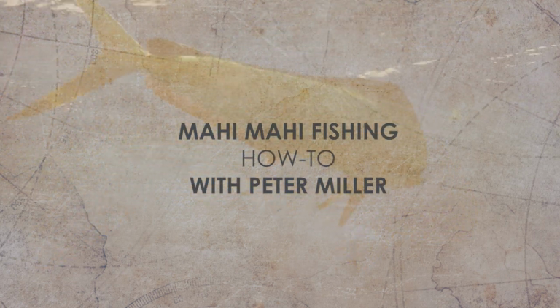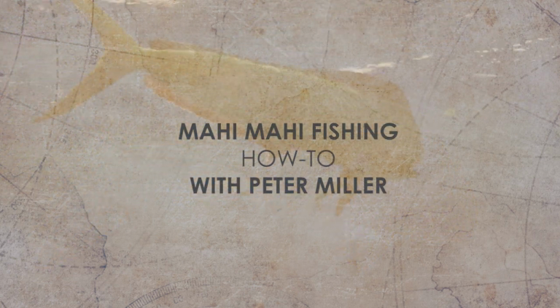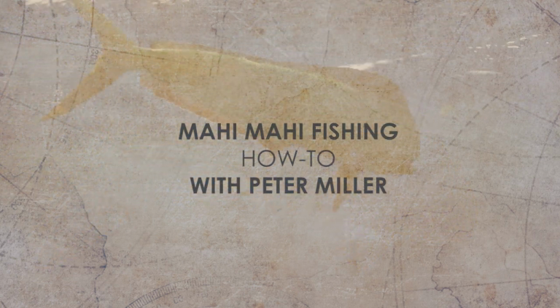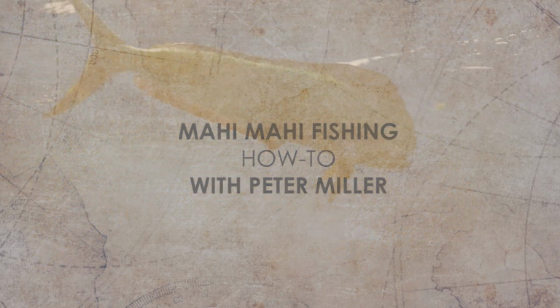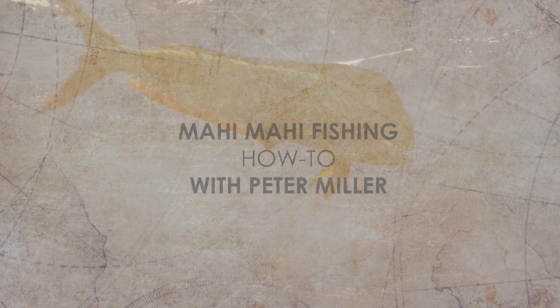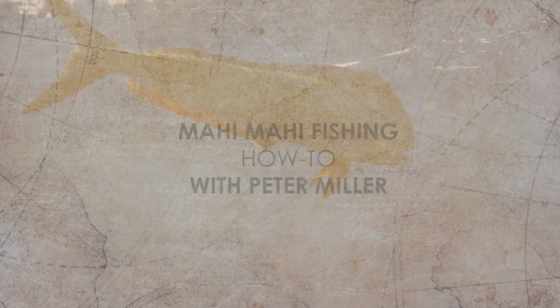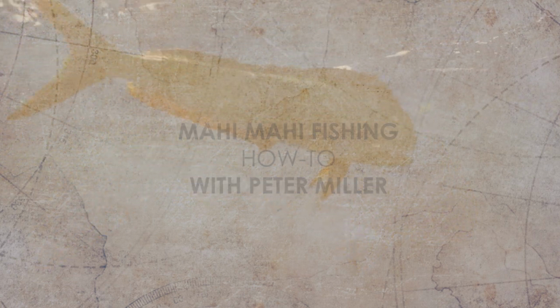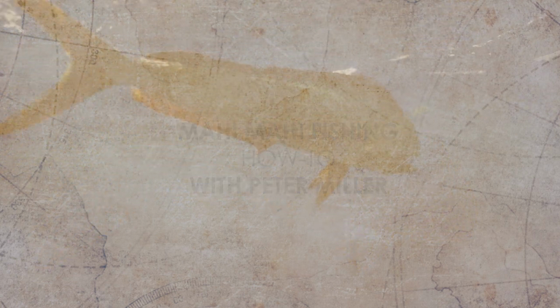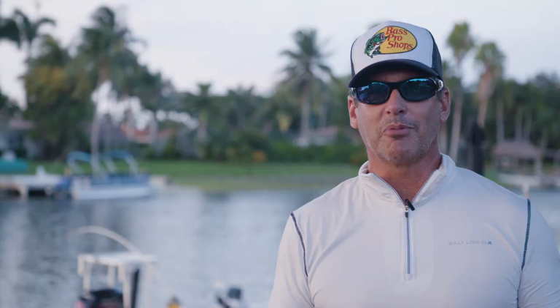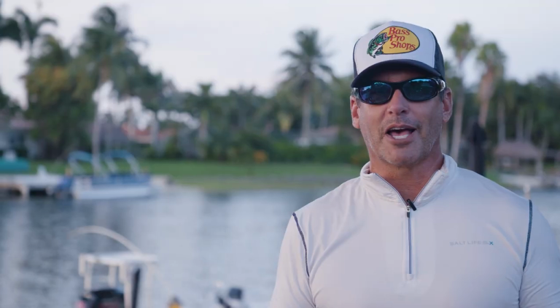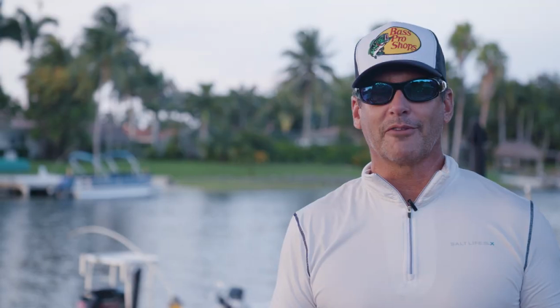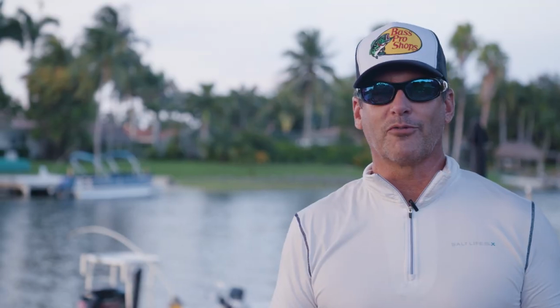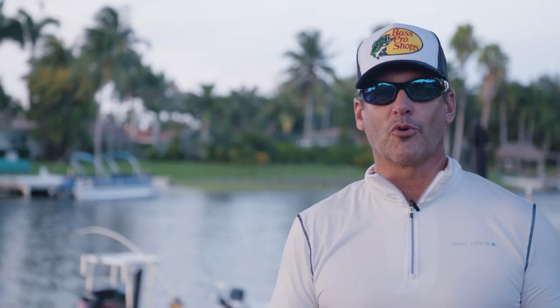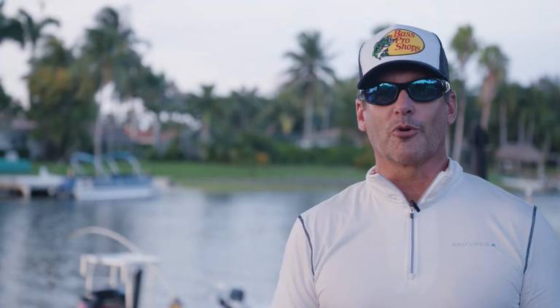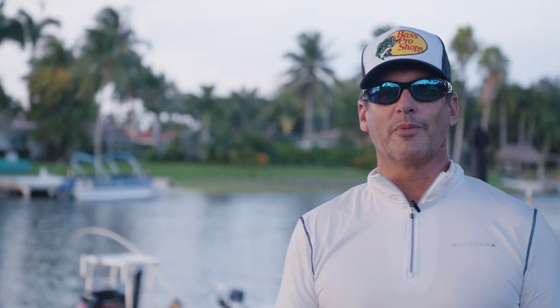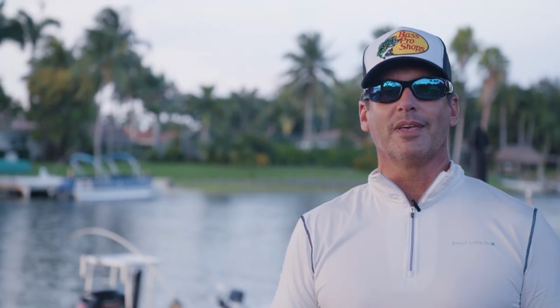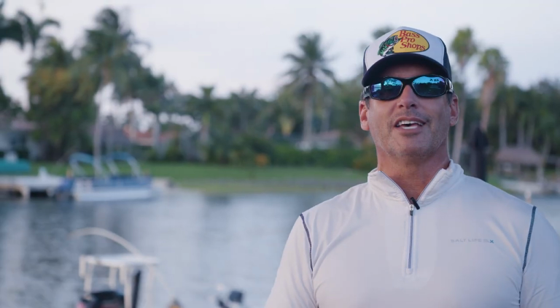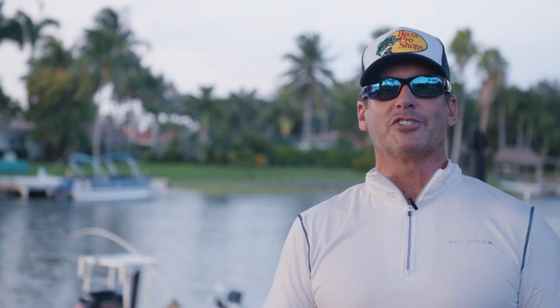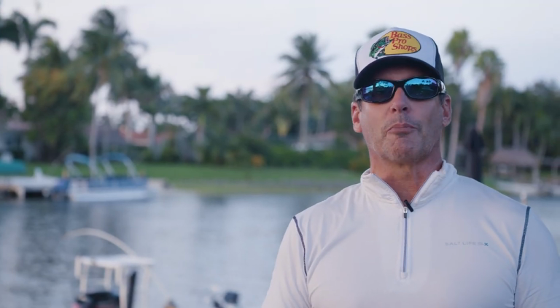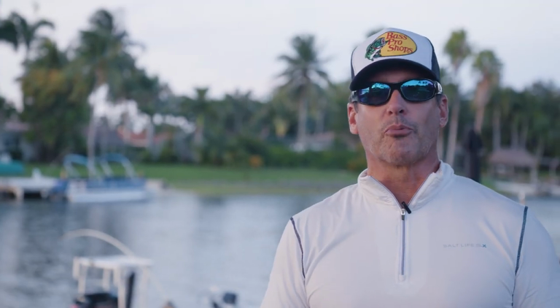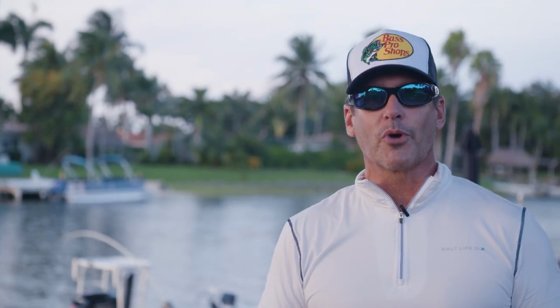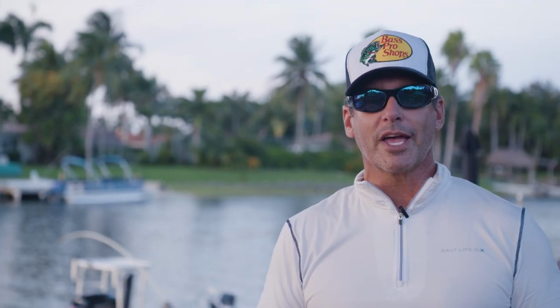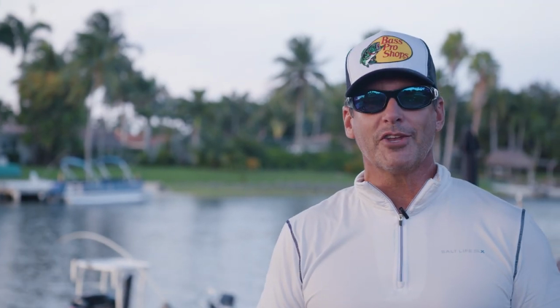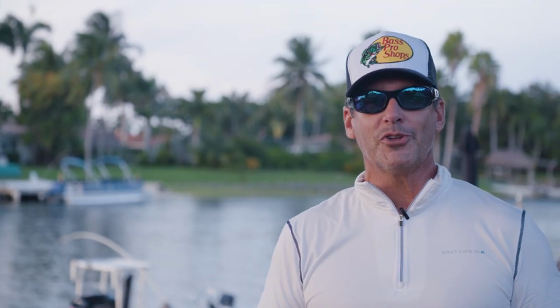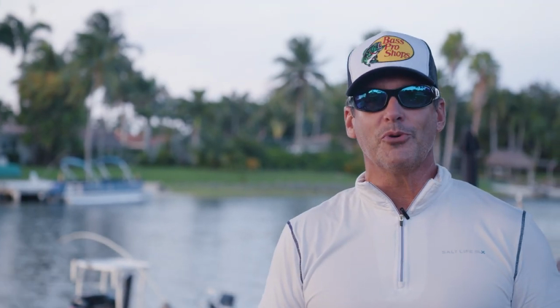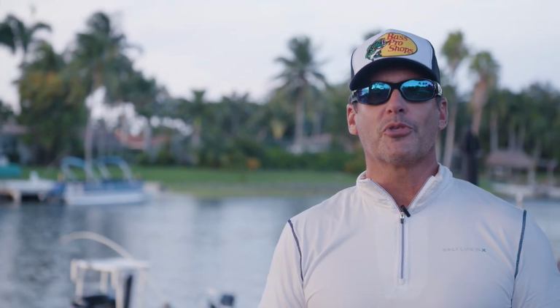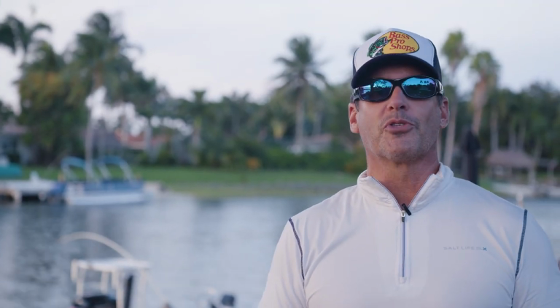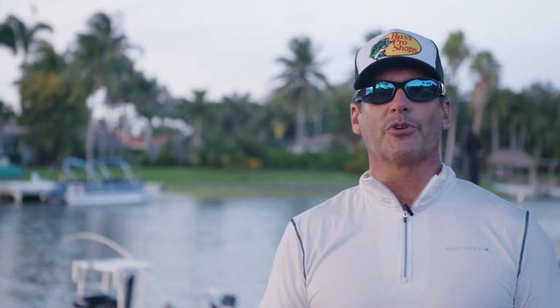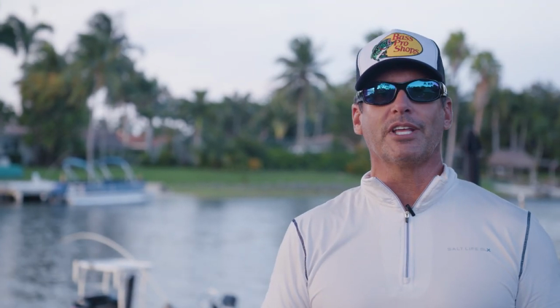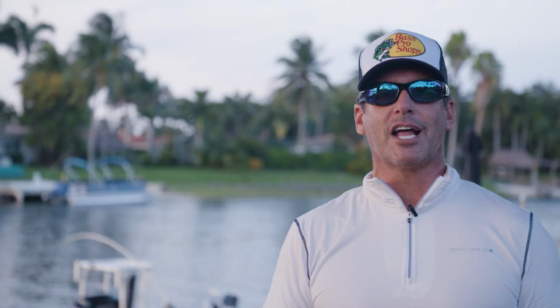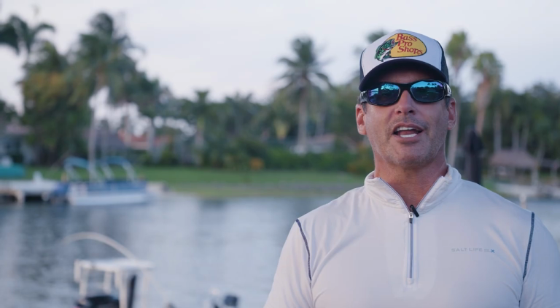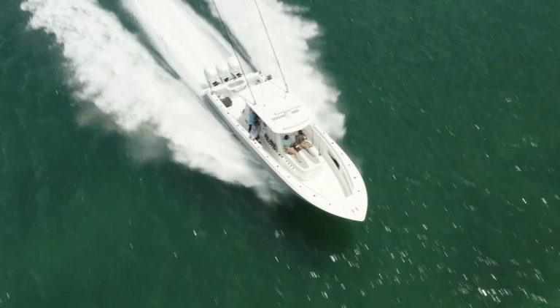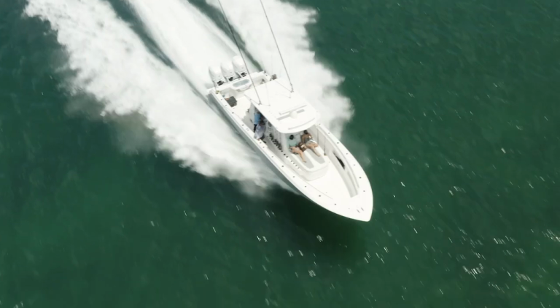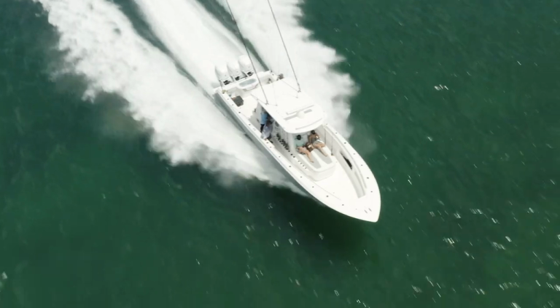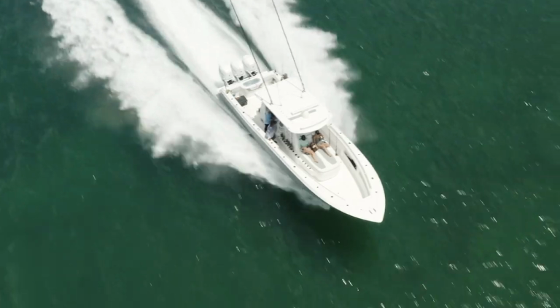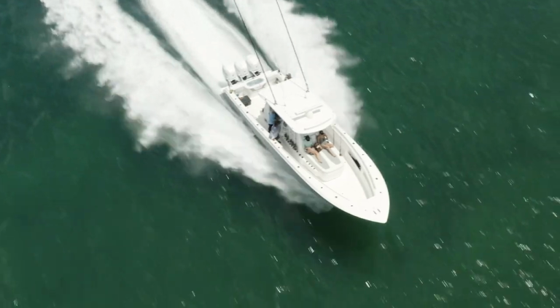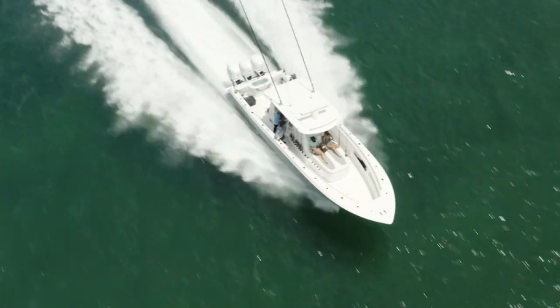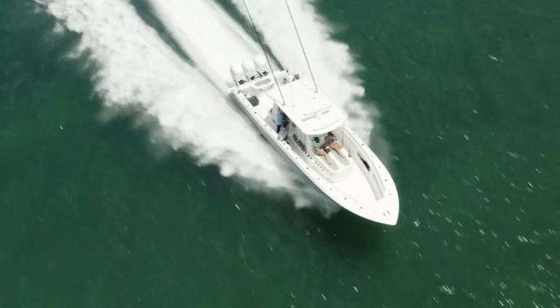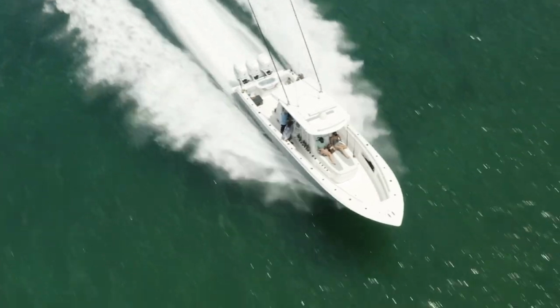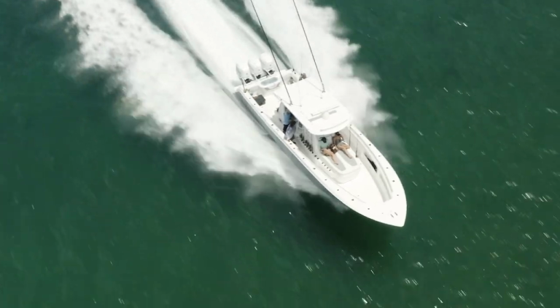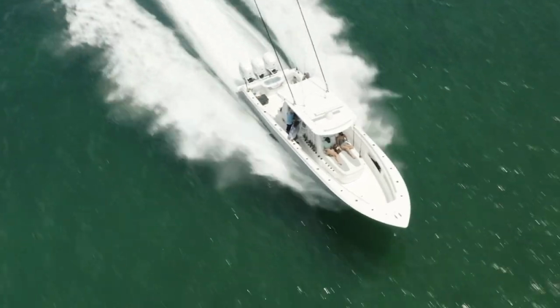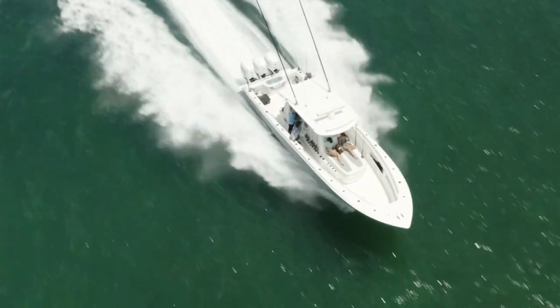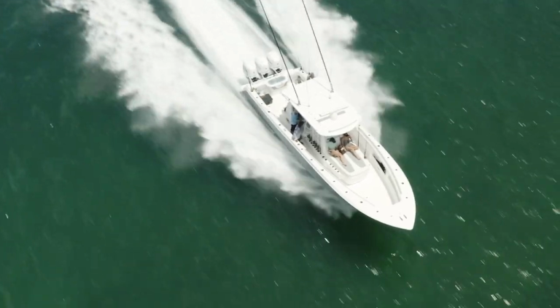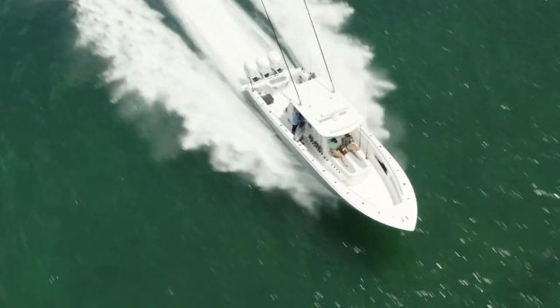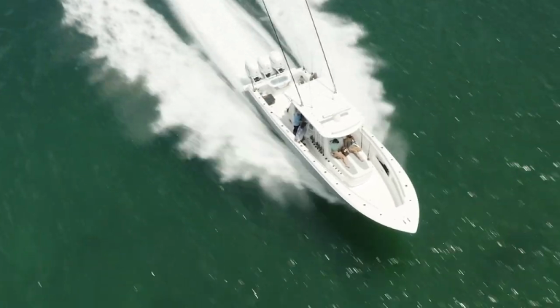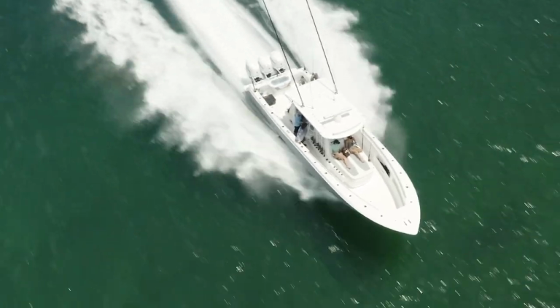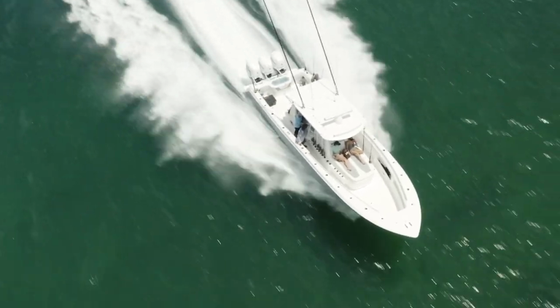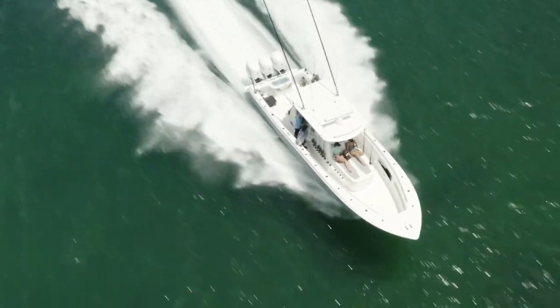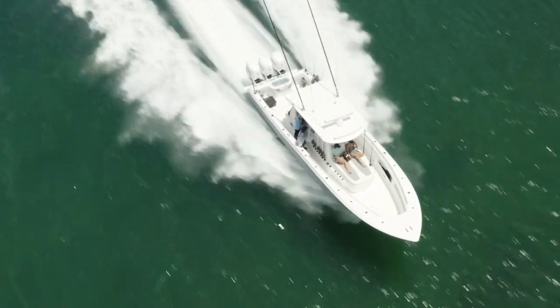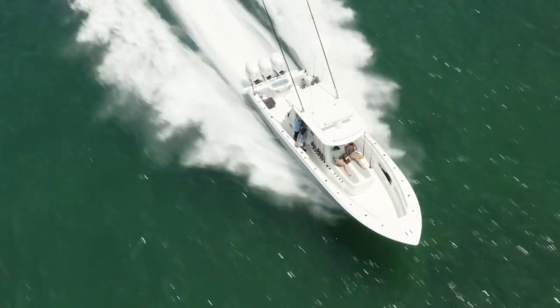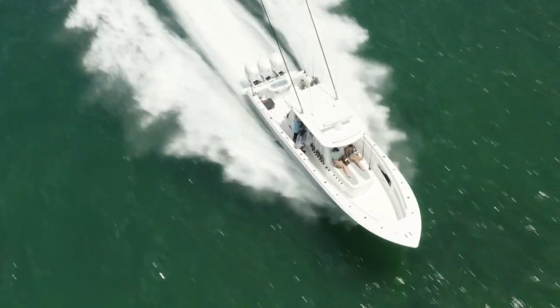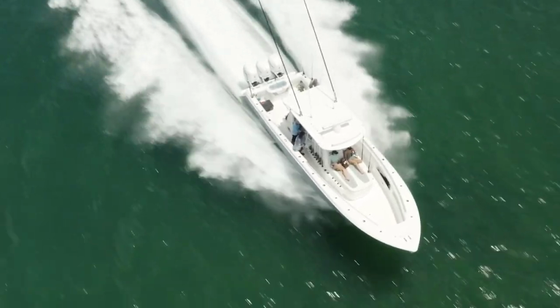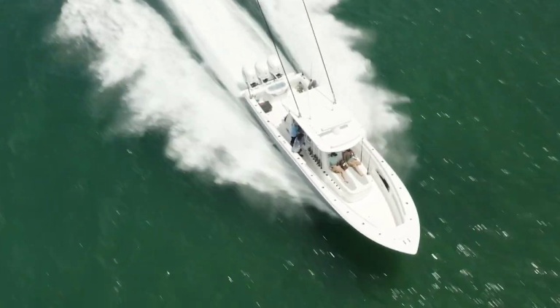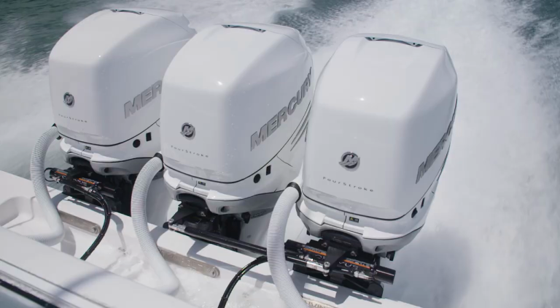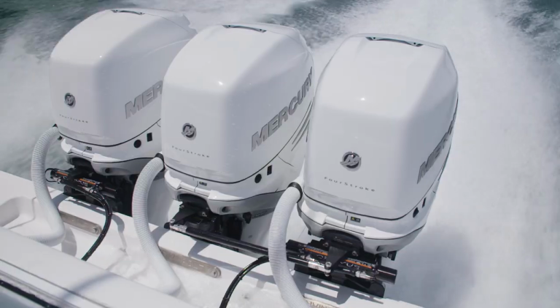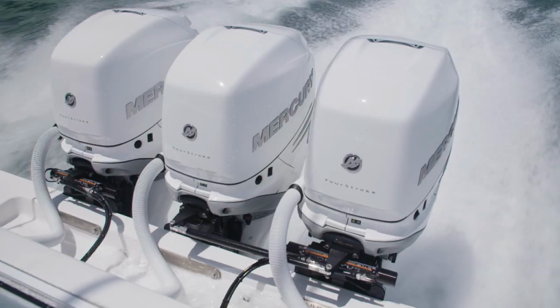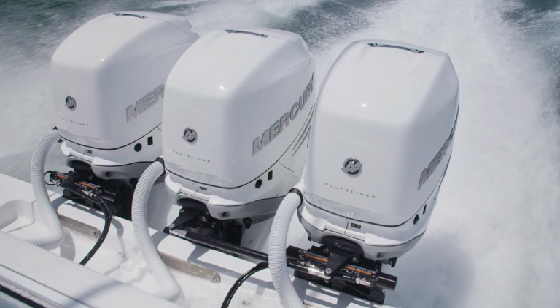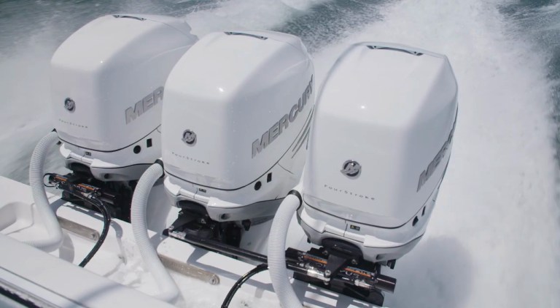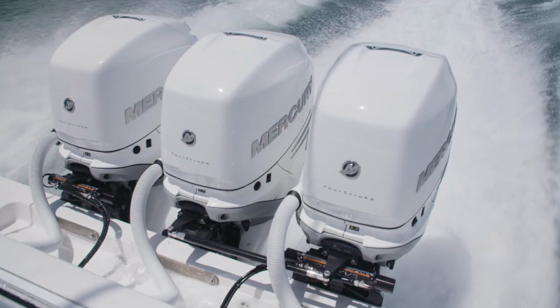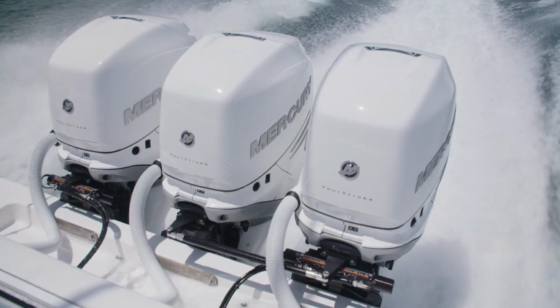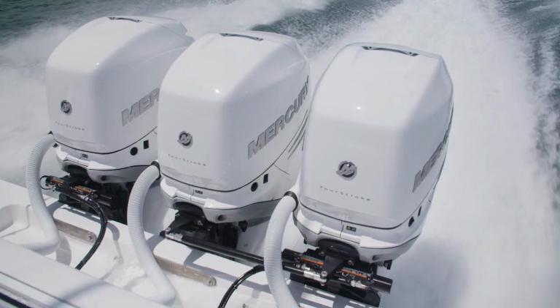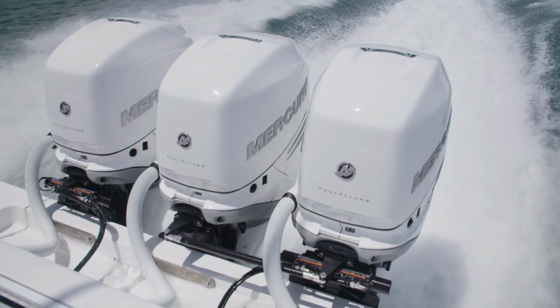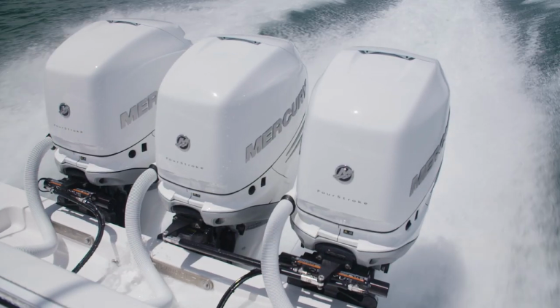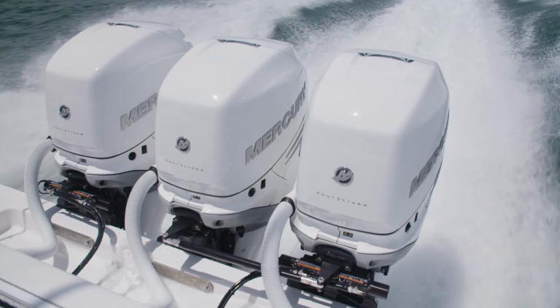Today's fishing platform is a brand new 39 Invincible with triple 400 Mercury Verados.